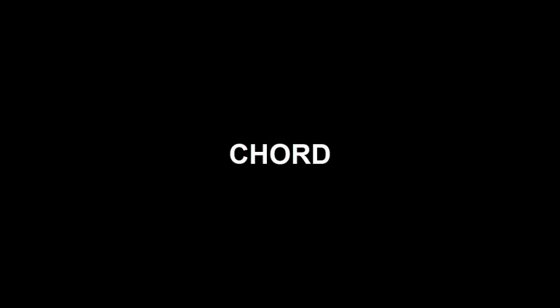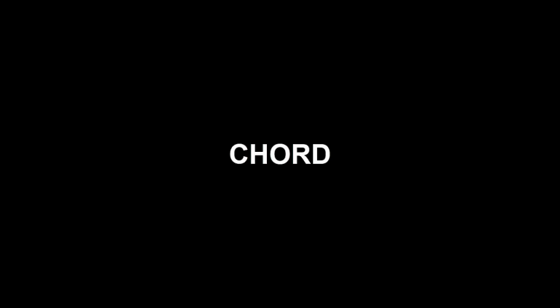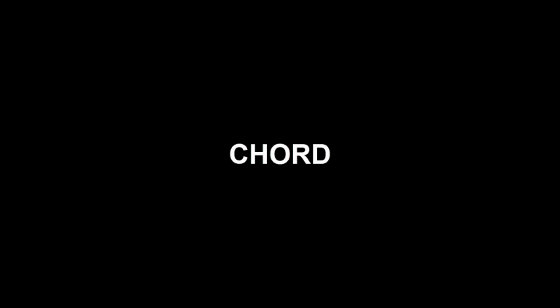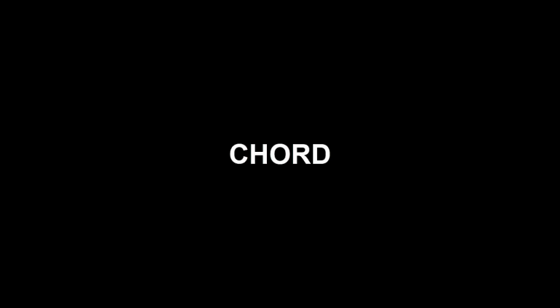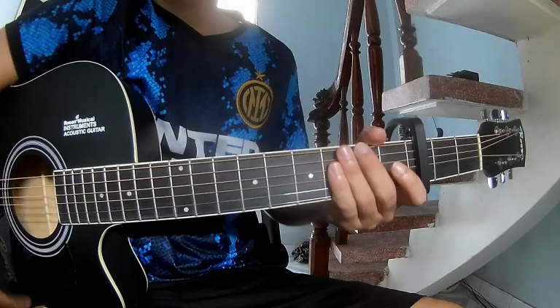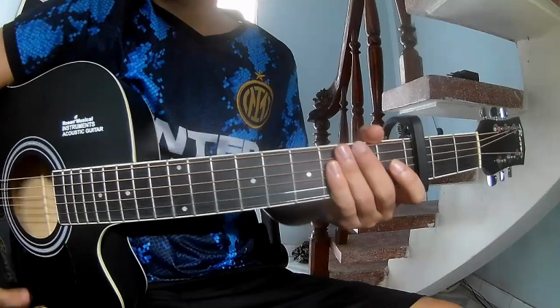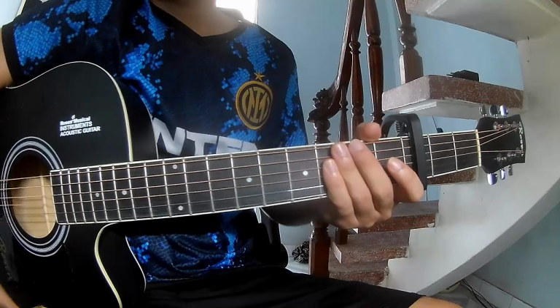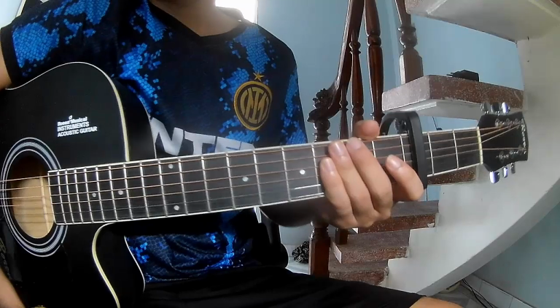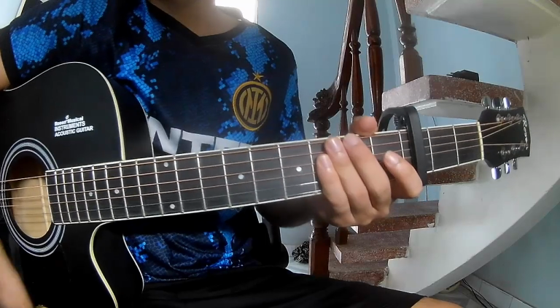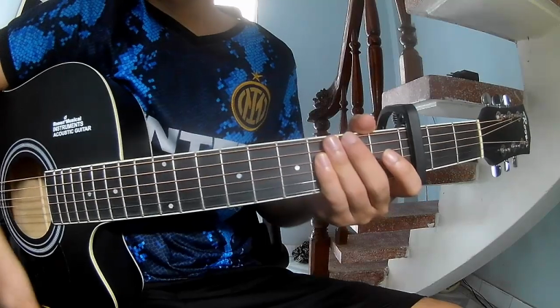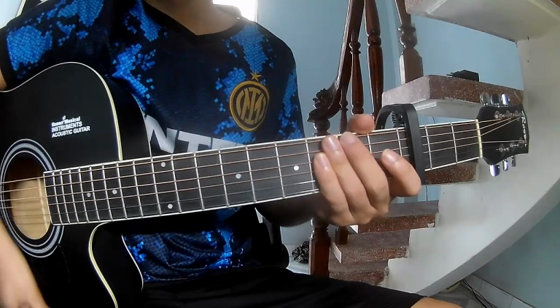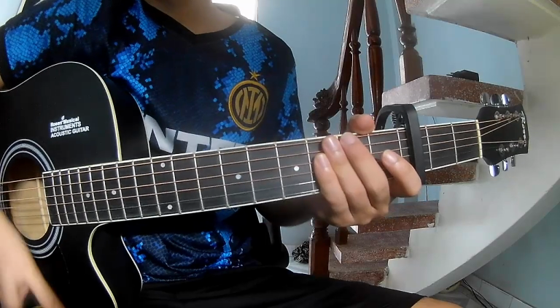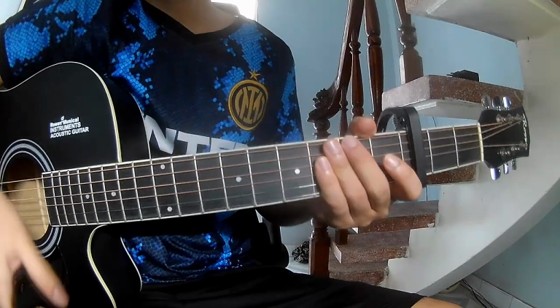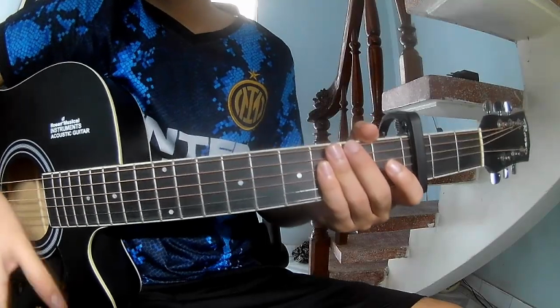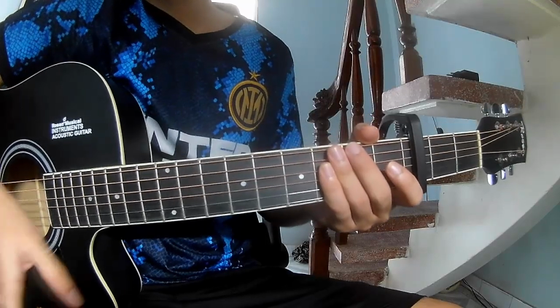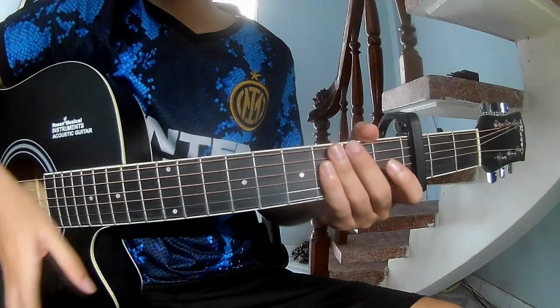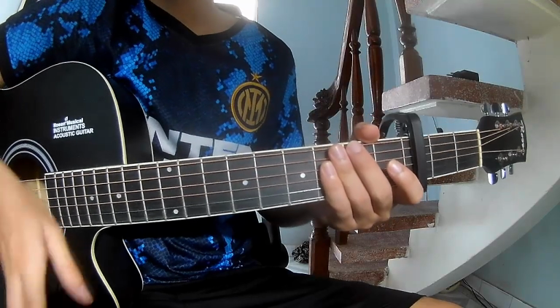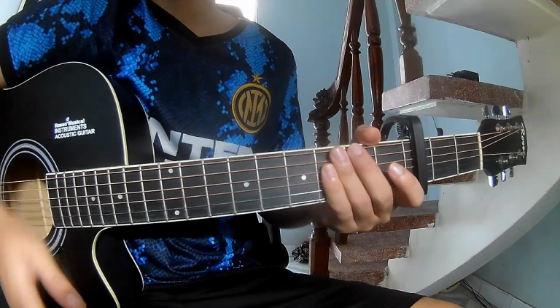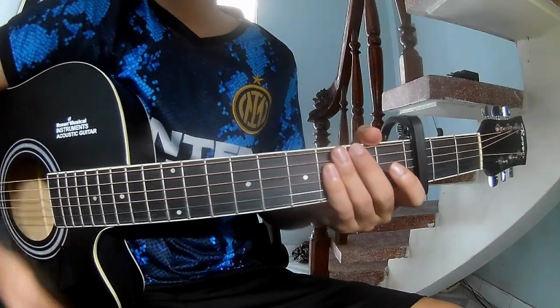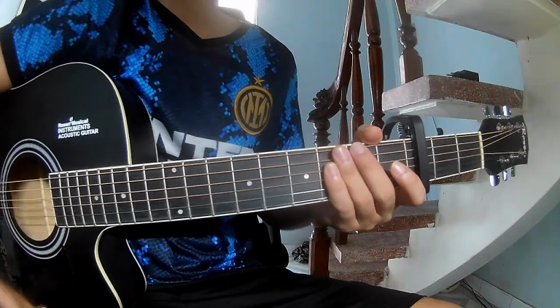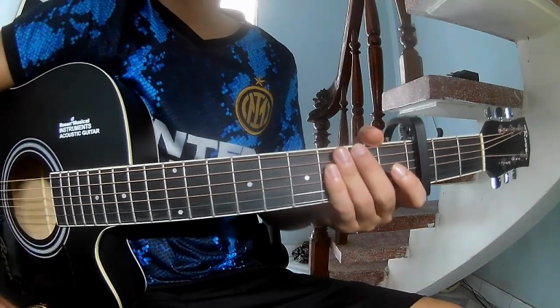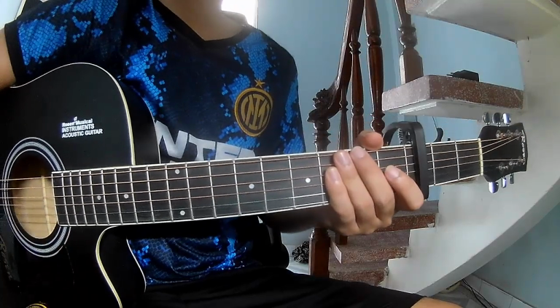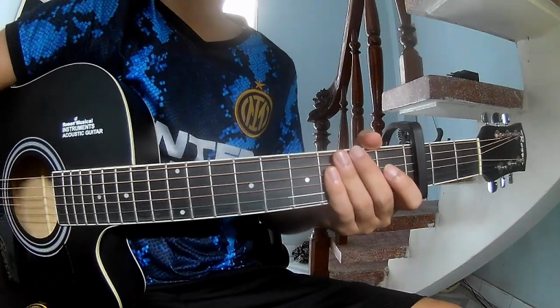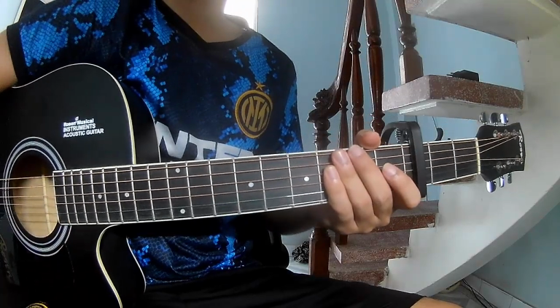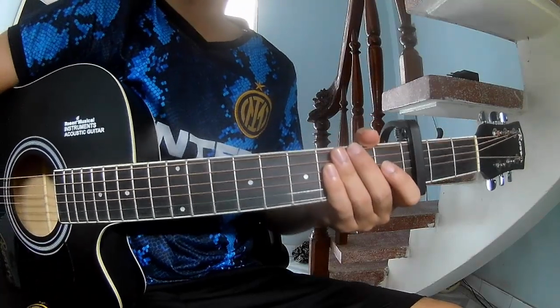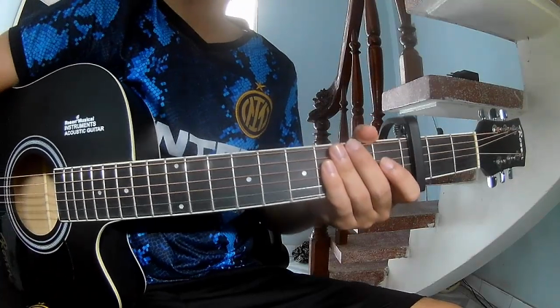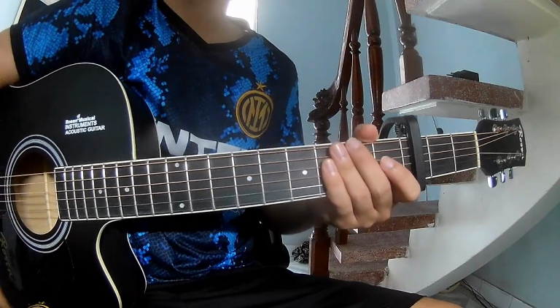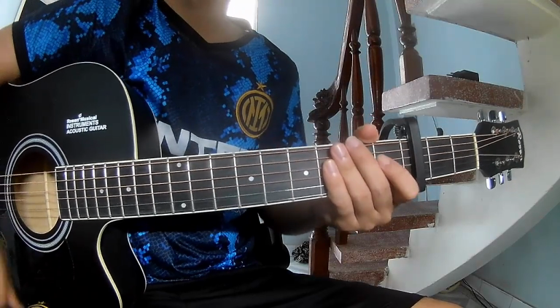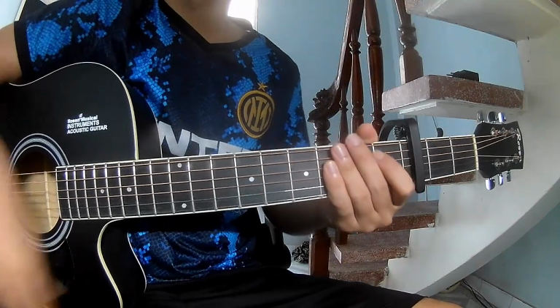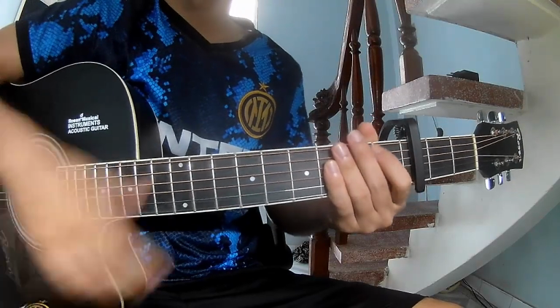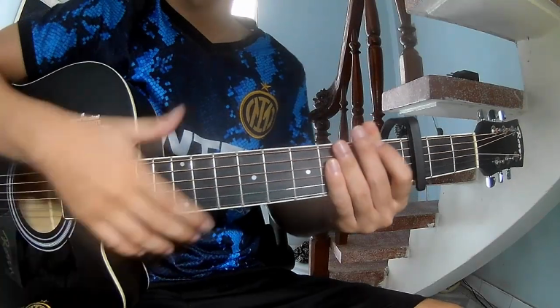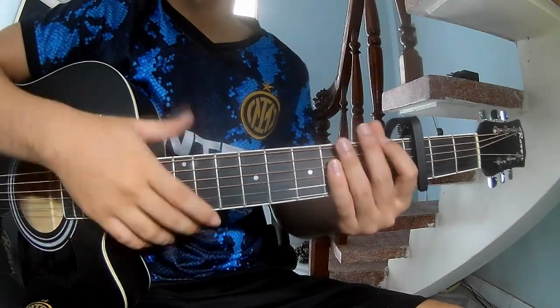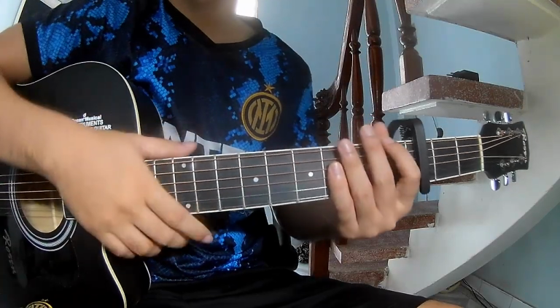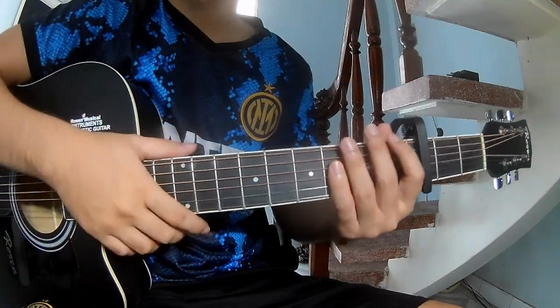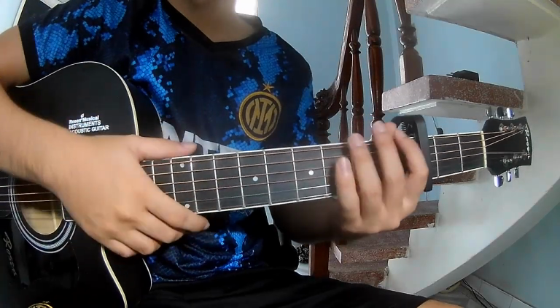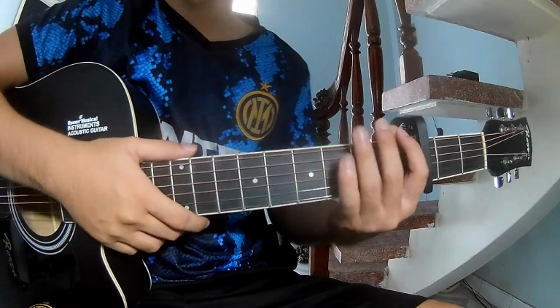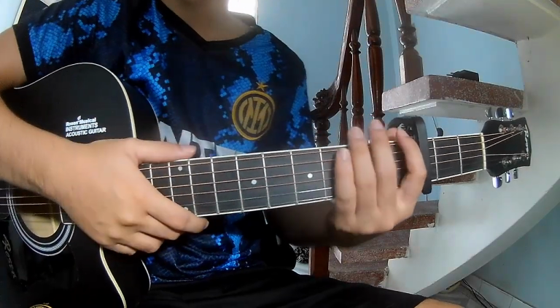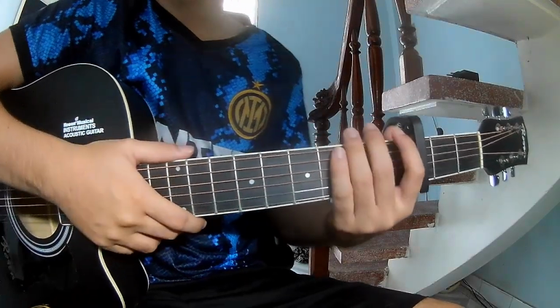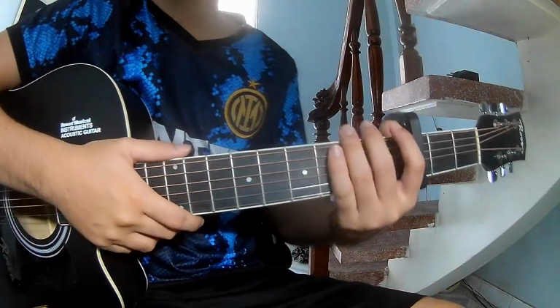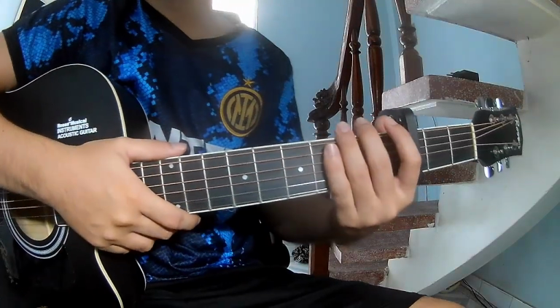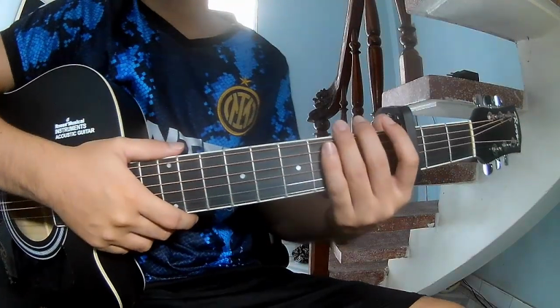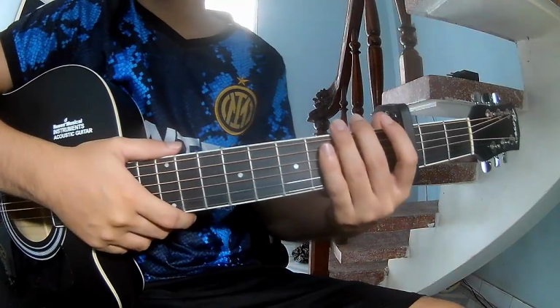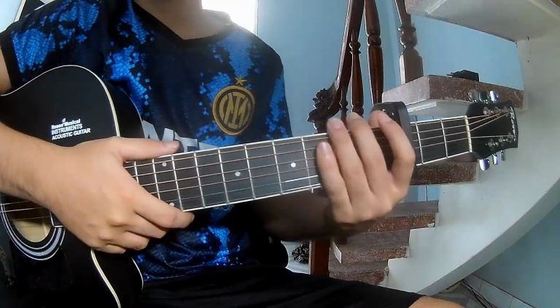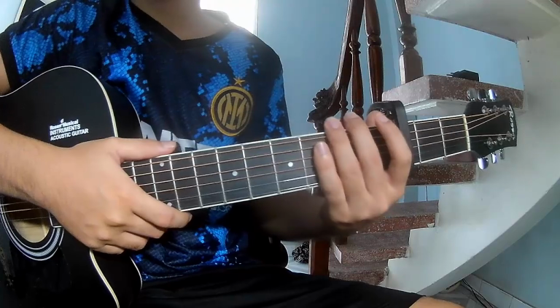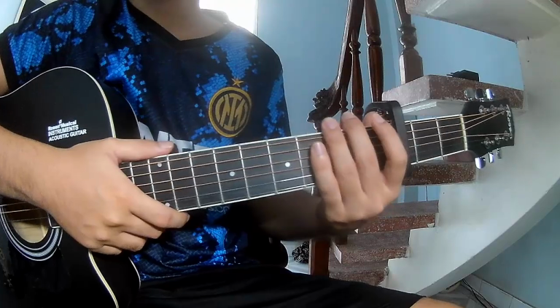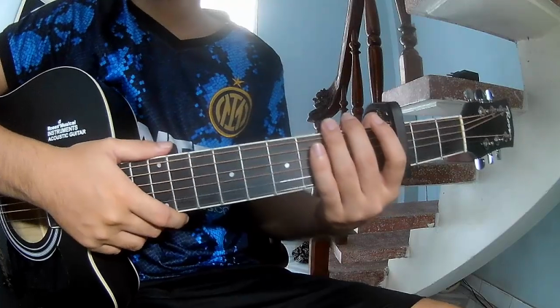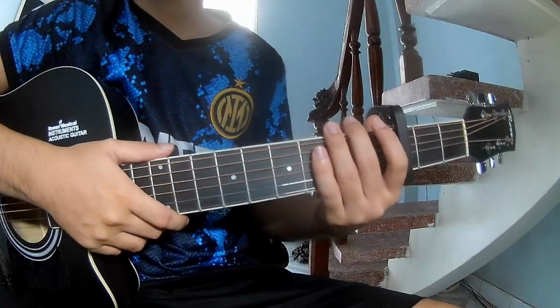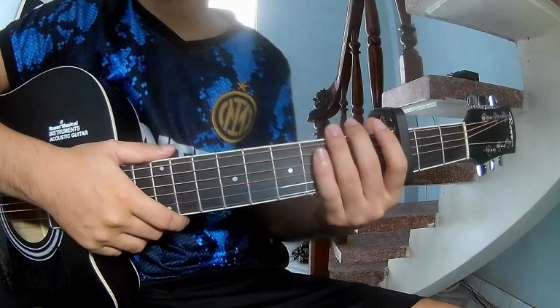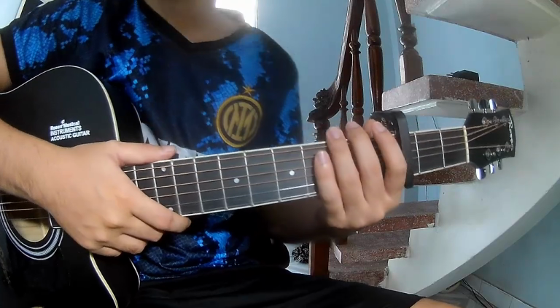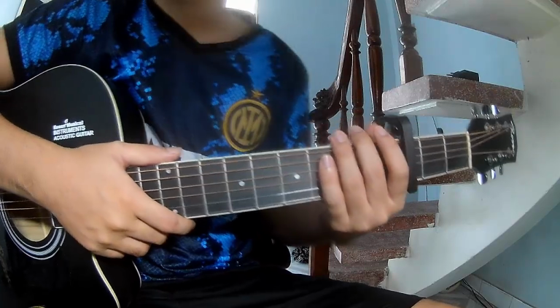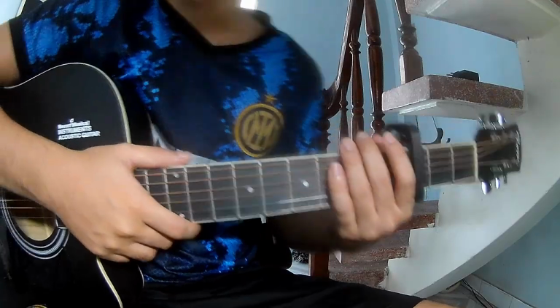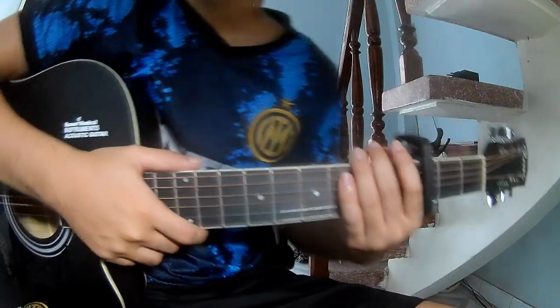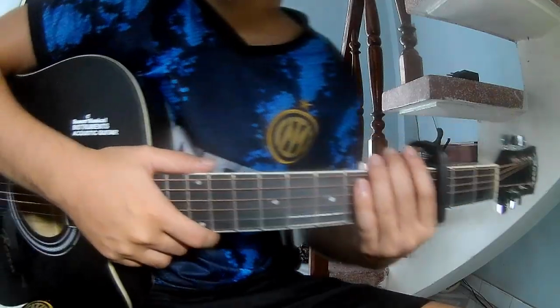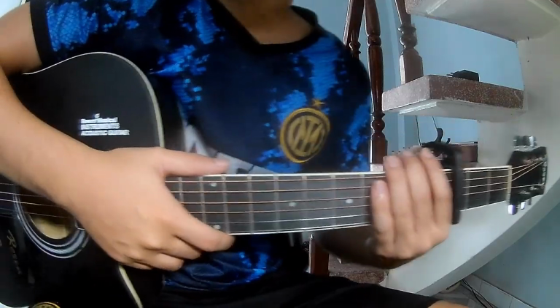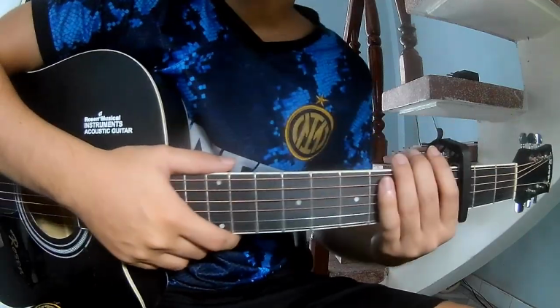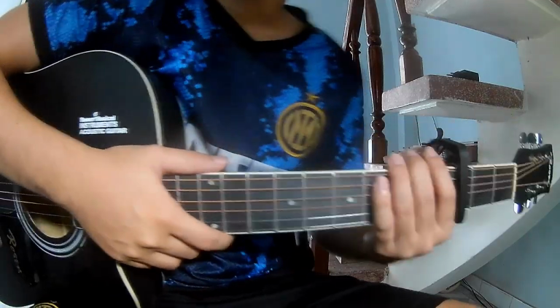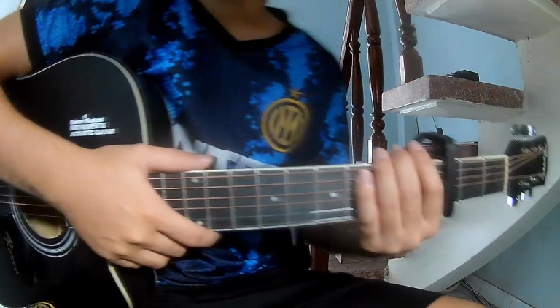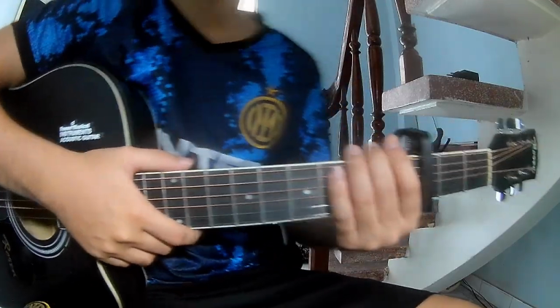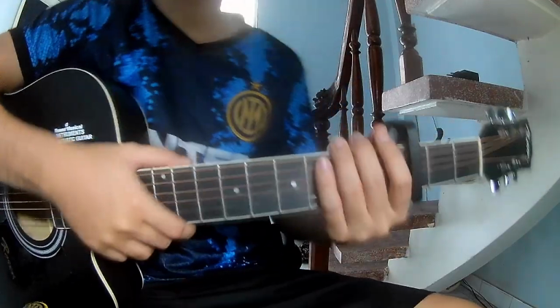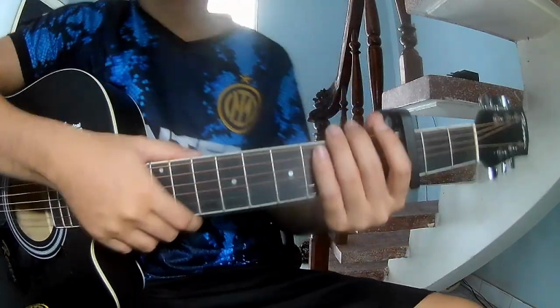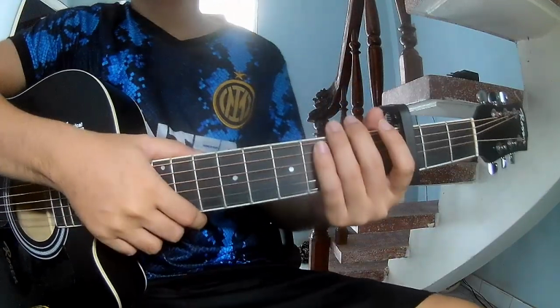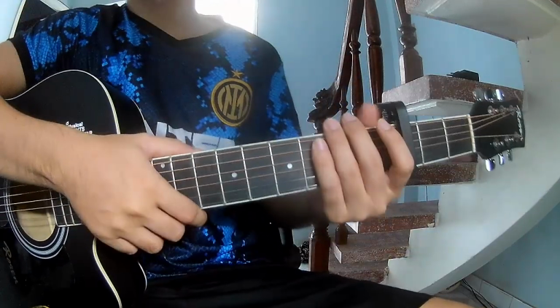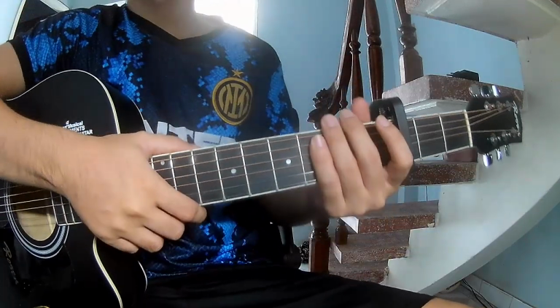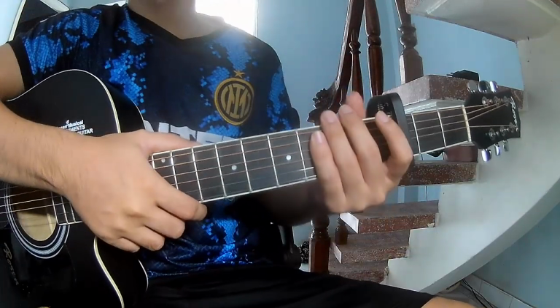Hi everyone, today we'll share how to play guitar. It's 'Time of Sorrow' by Jack Bryan.